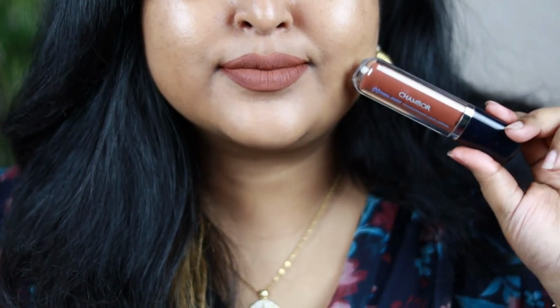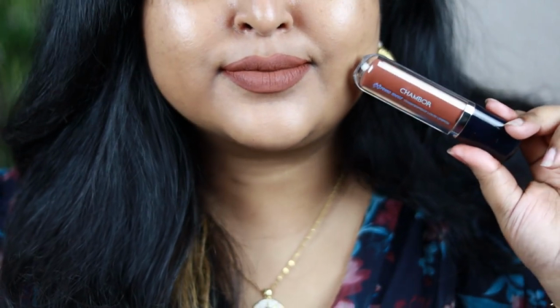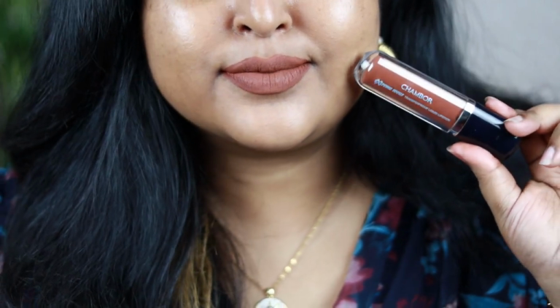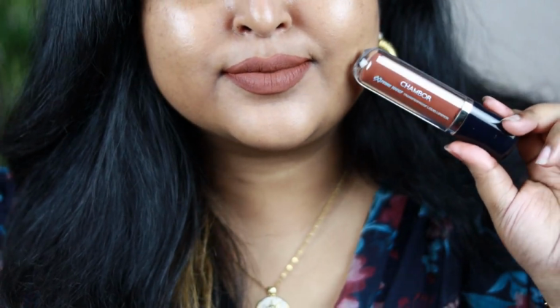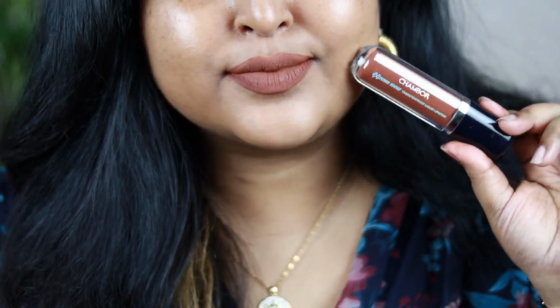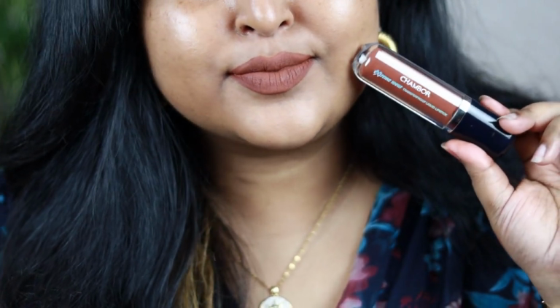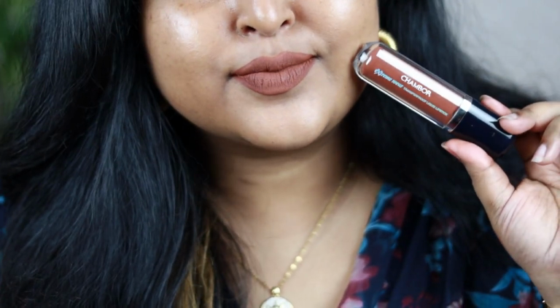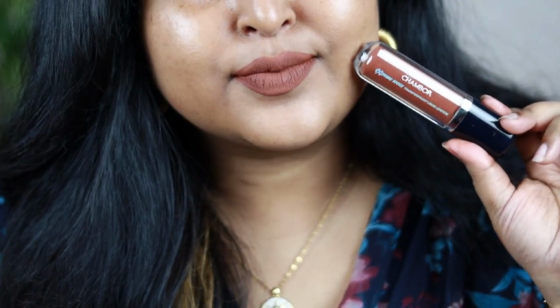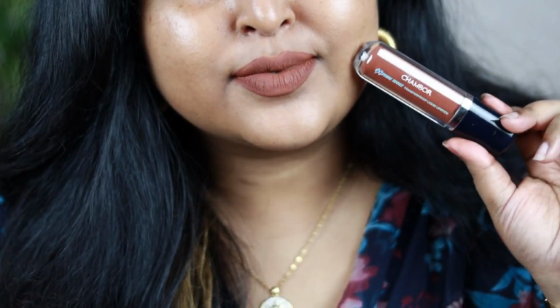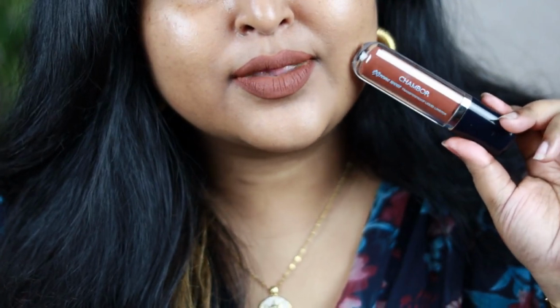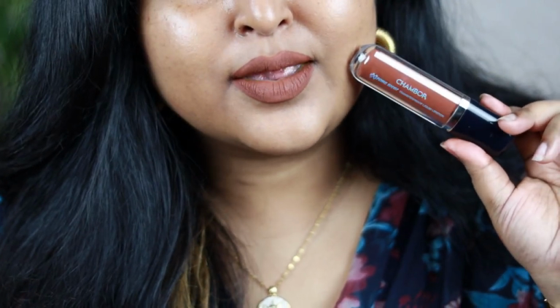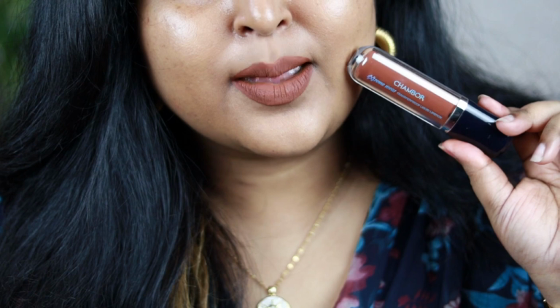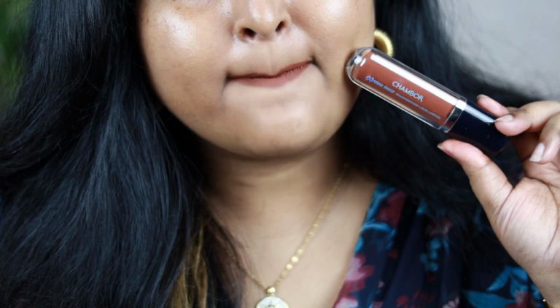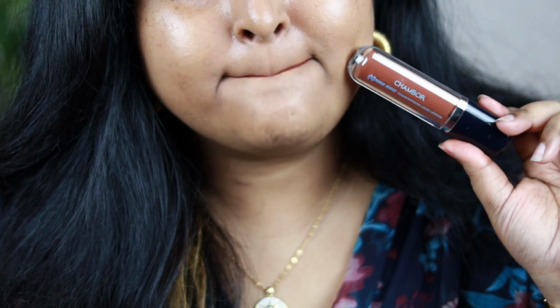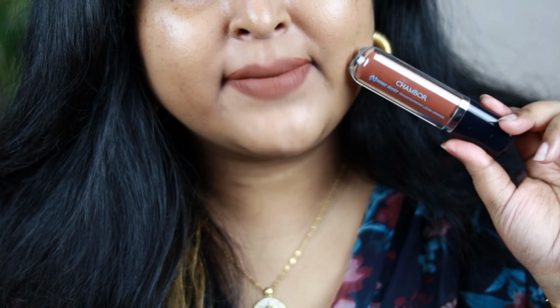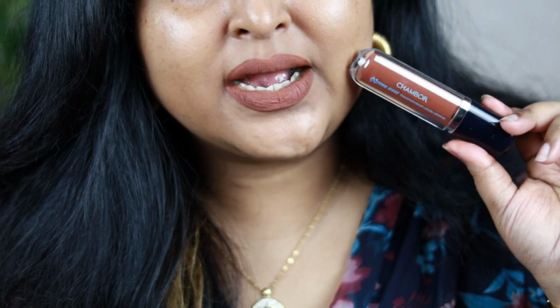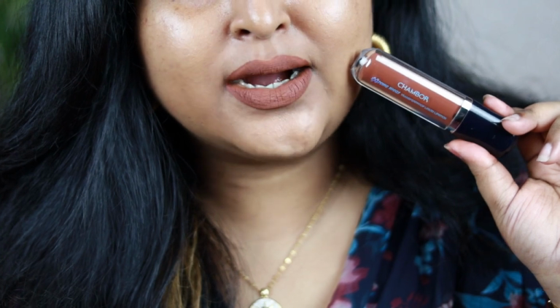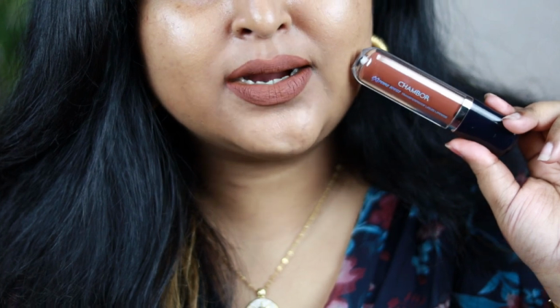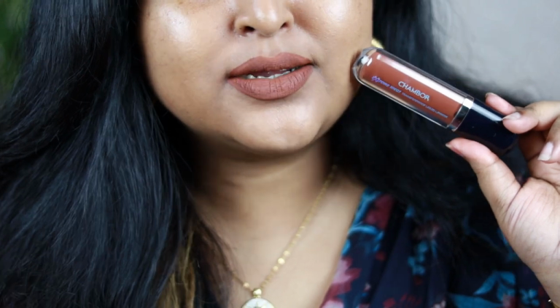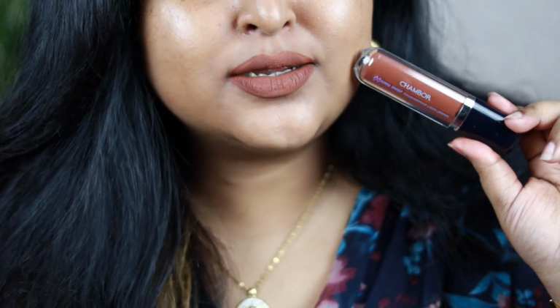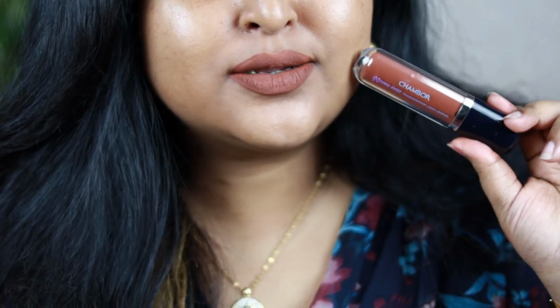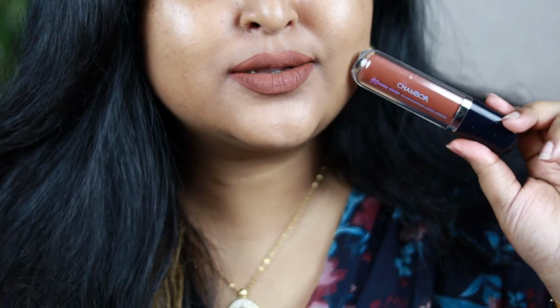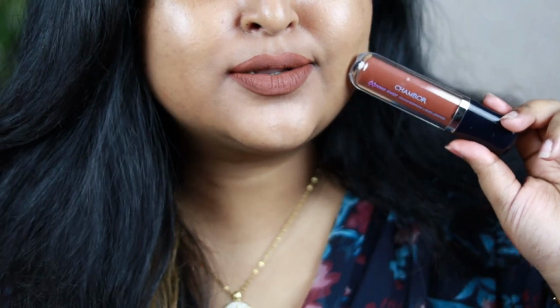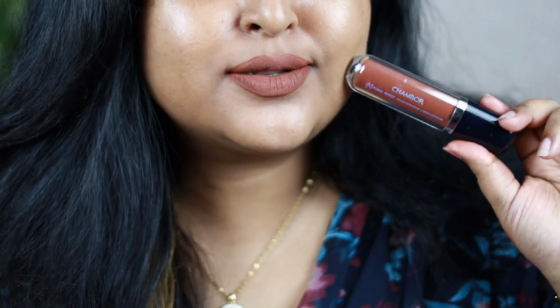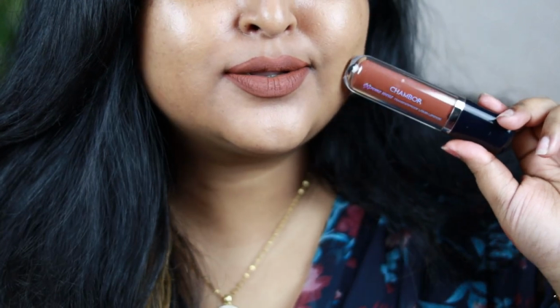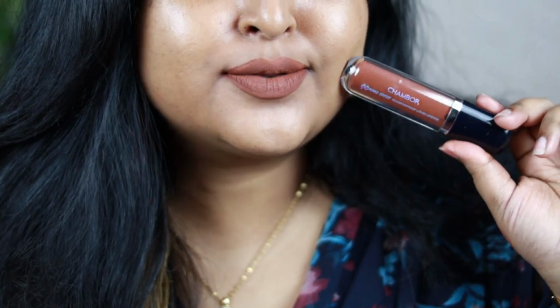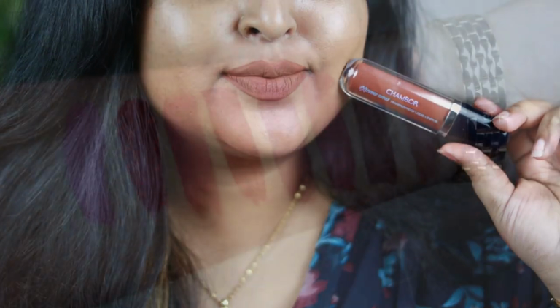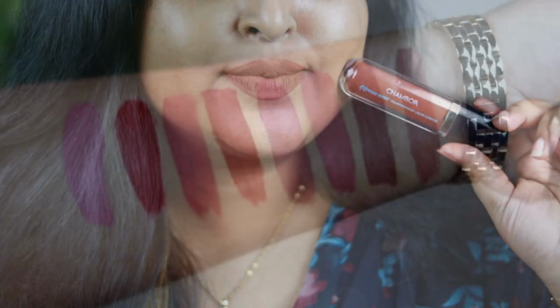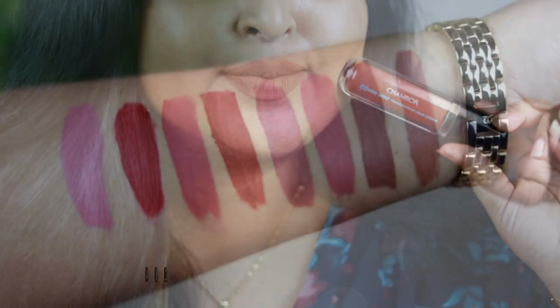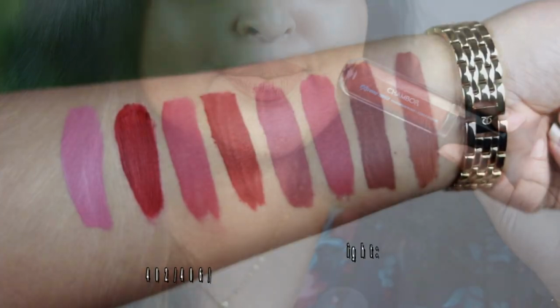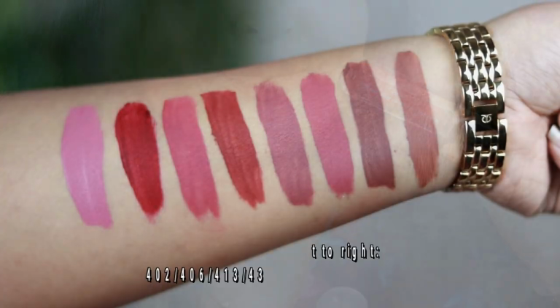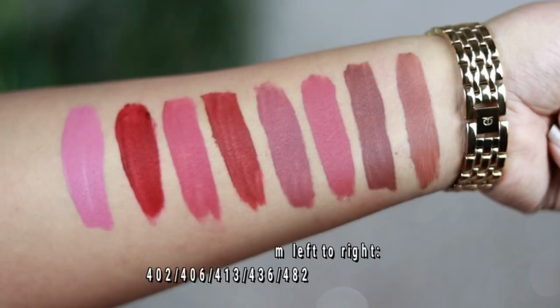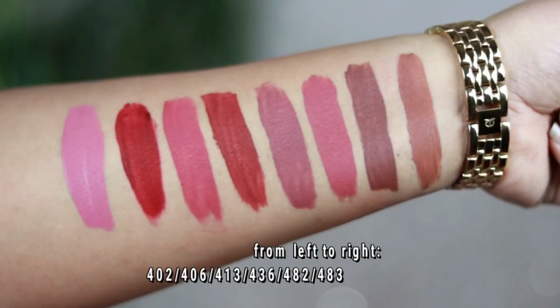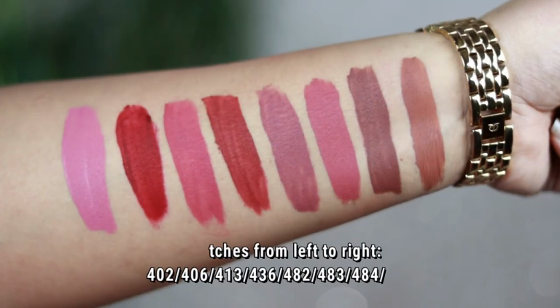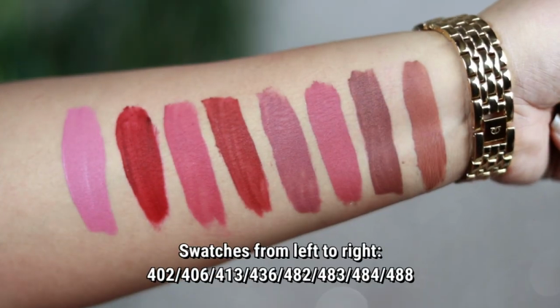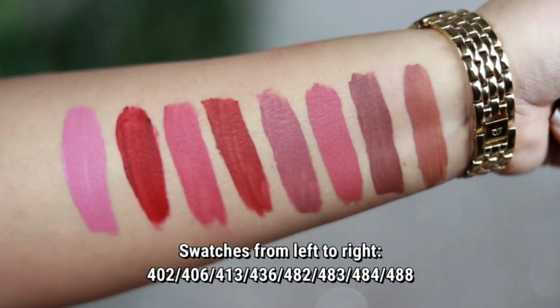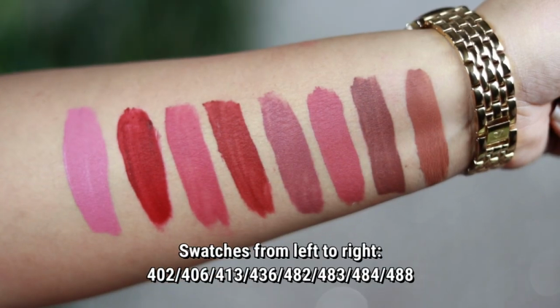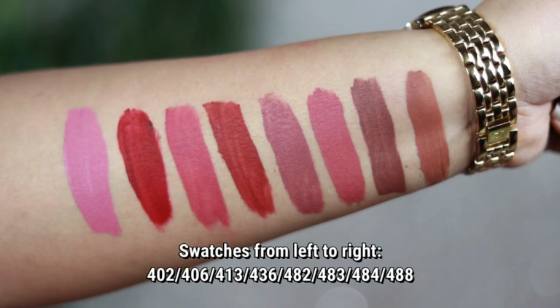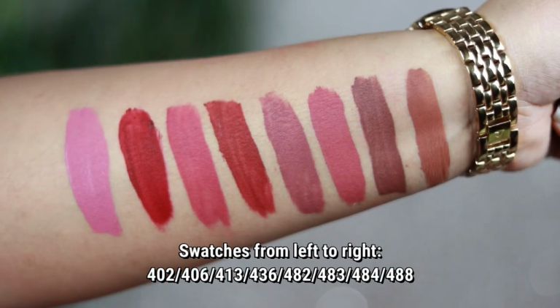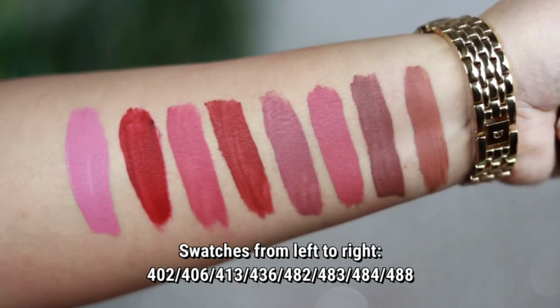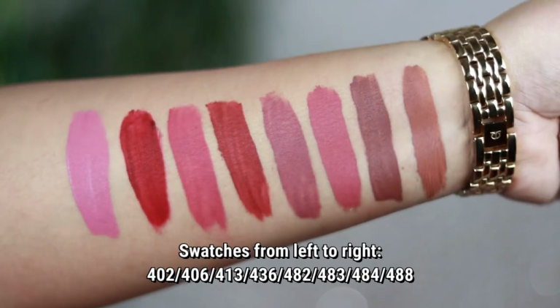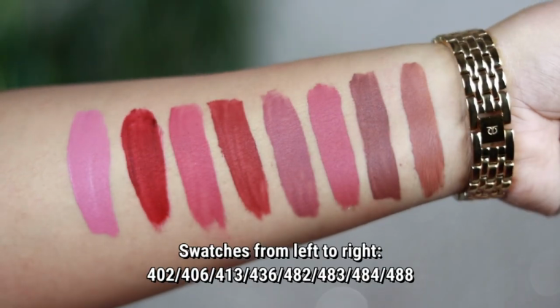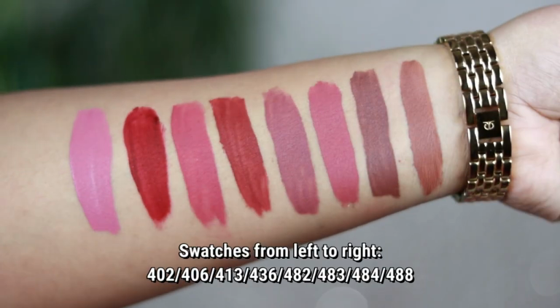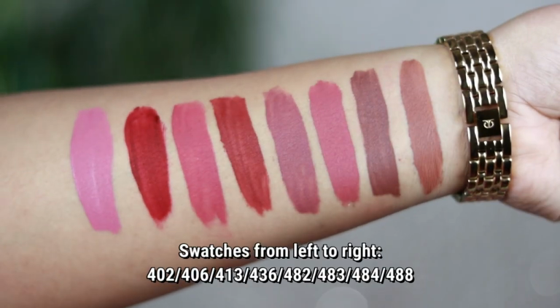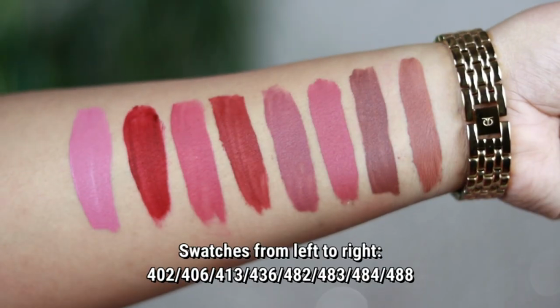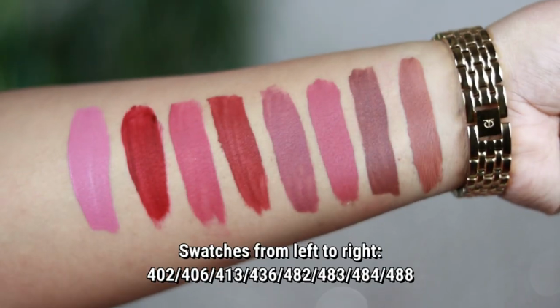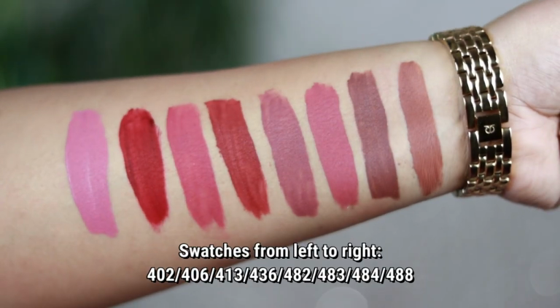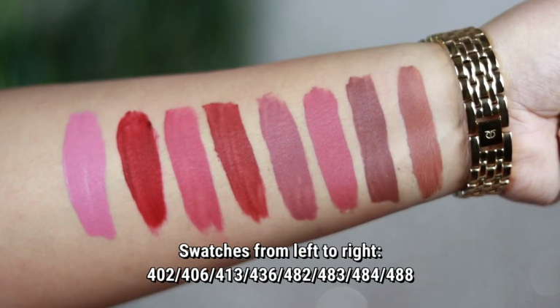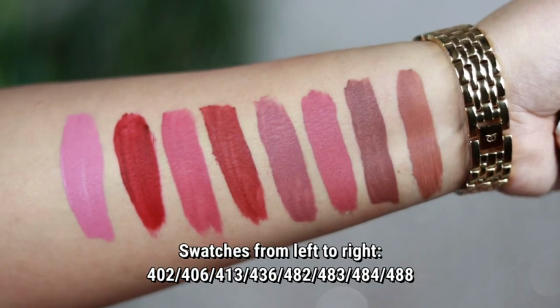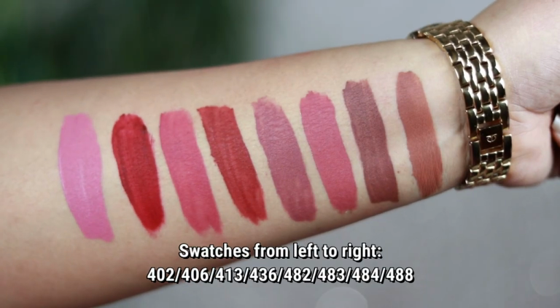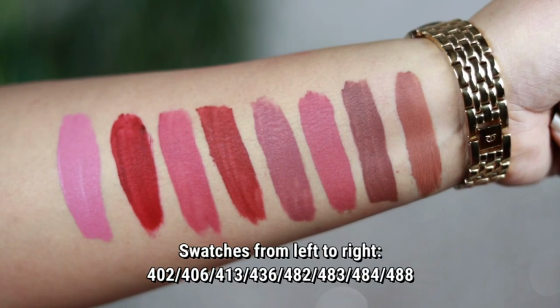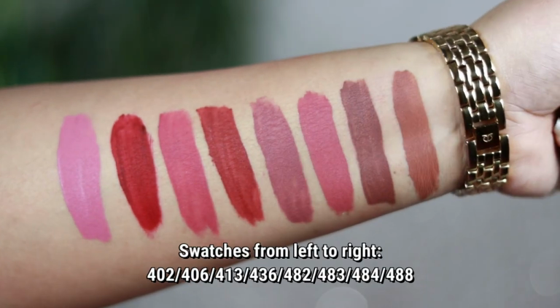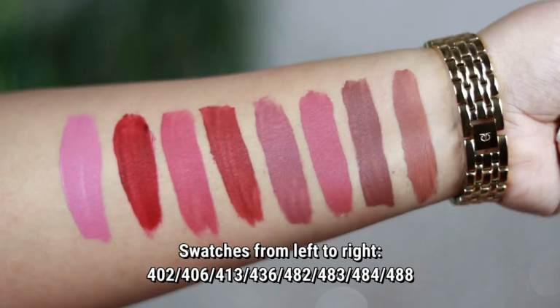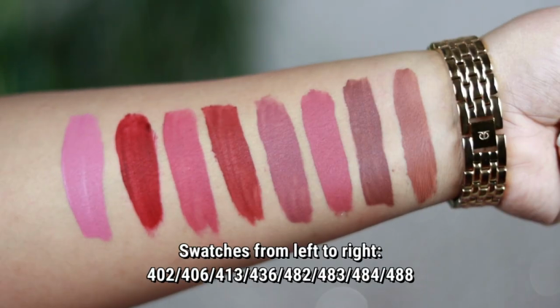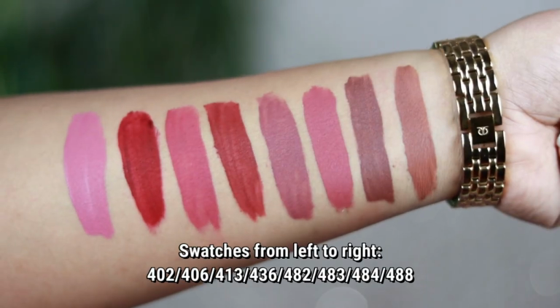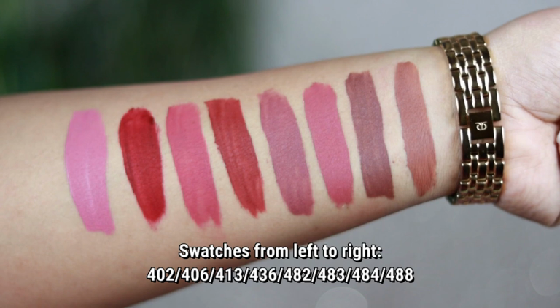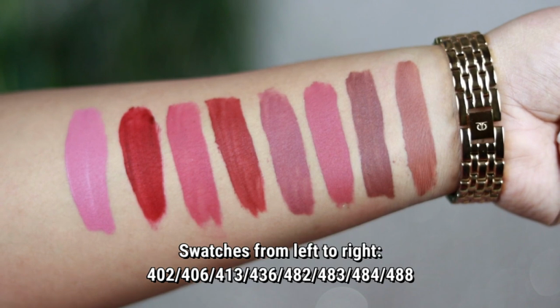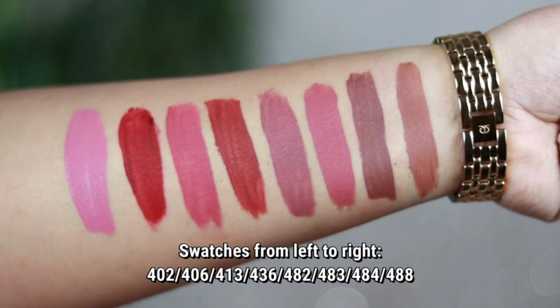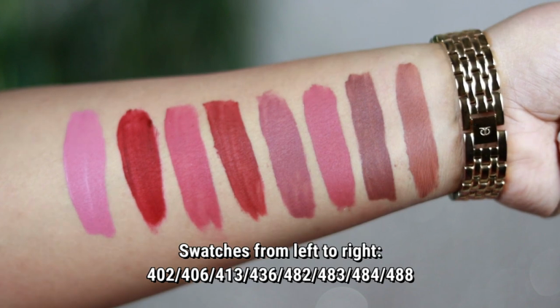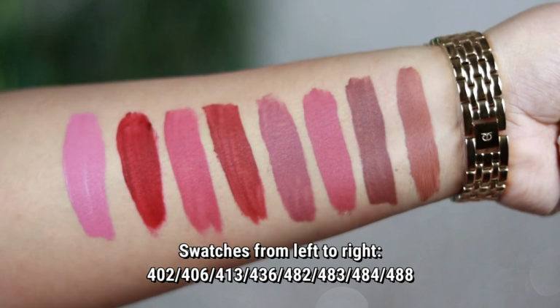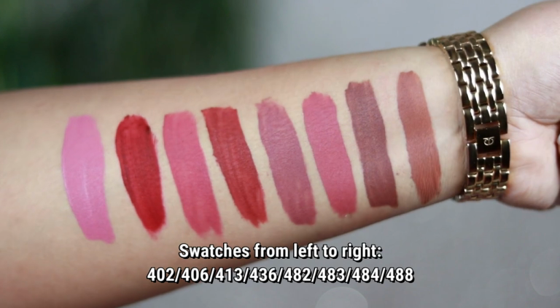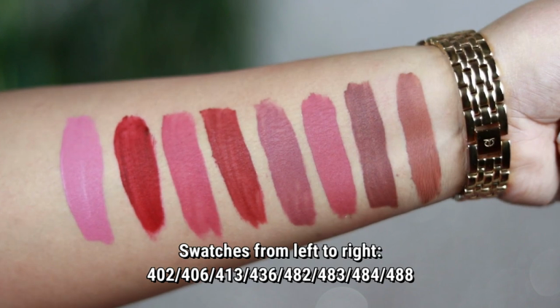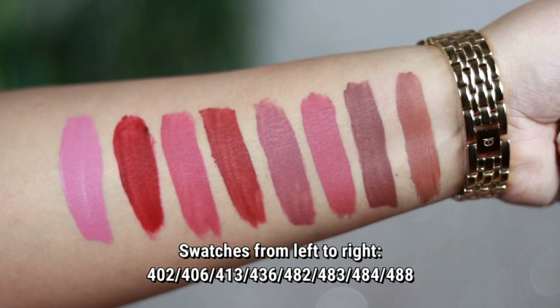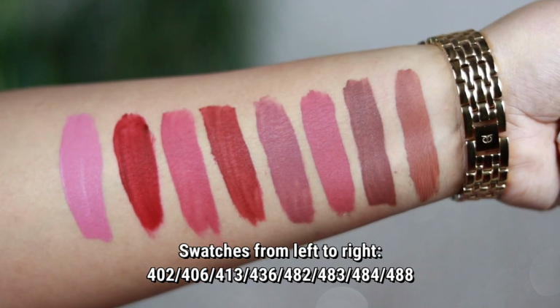I have also added the hand swatches of all the shades in the video. Make sure you like the video and subscribe to my channel. We'll see you soon, bye!